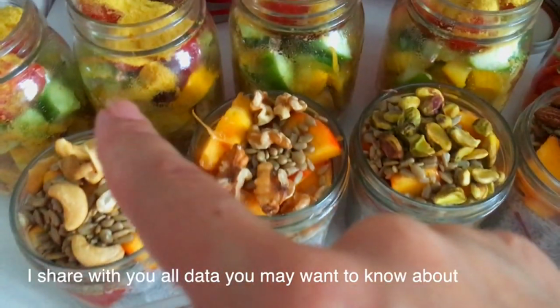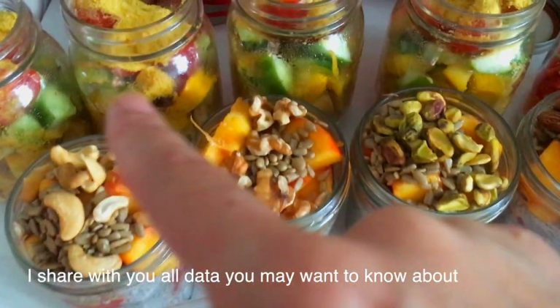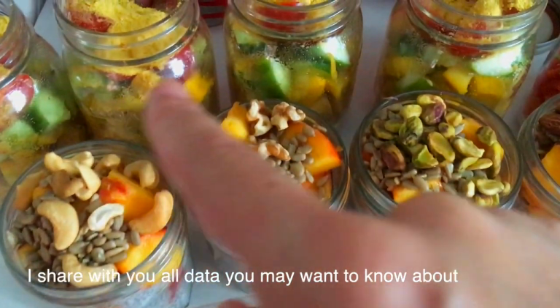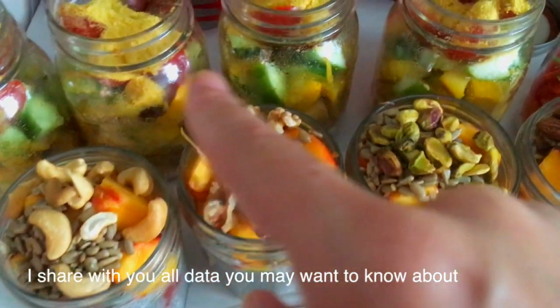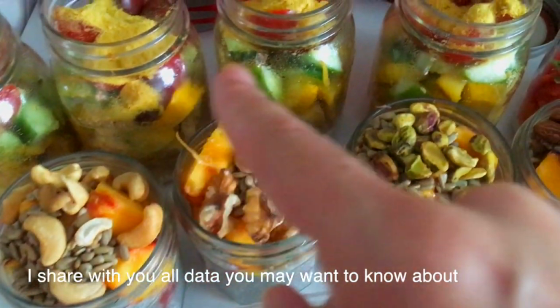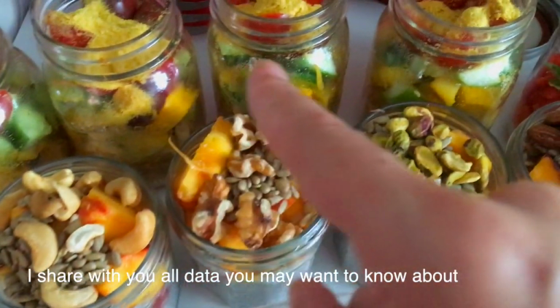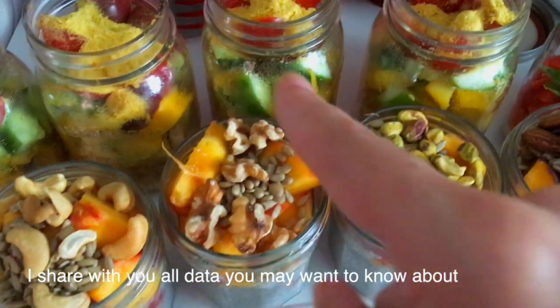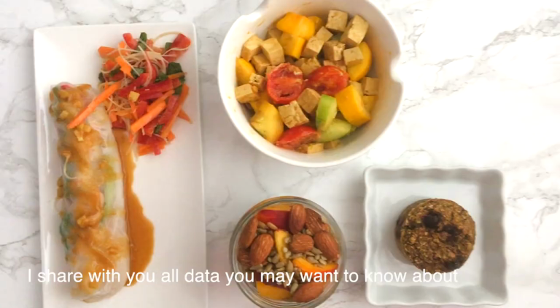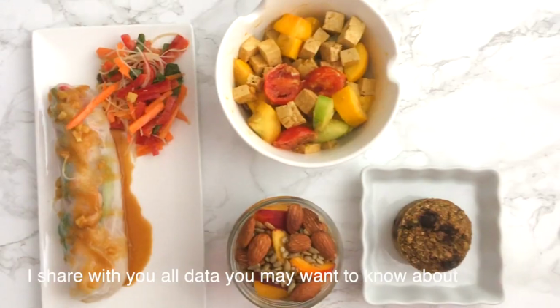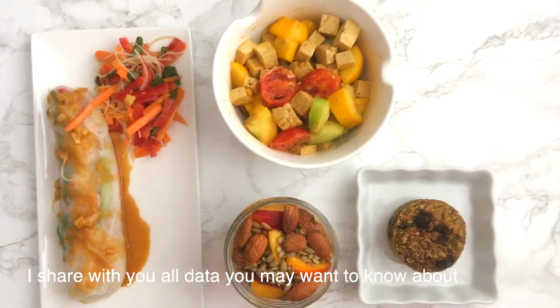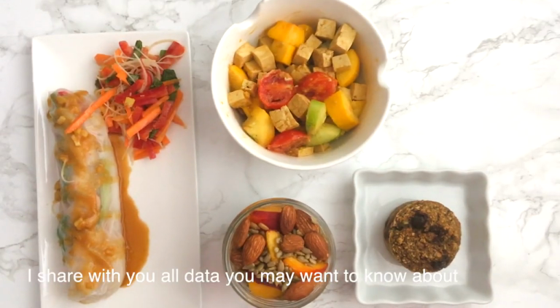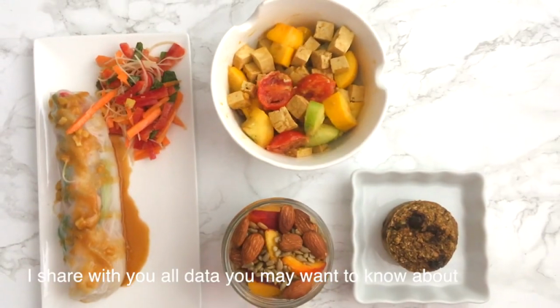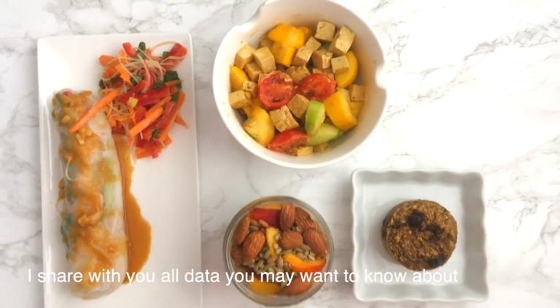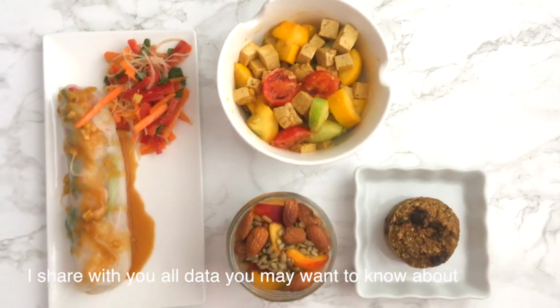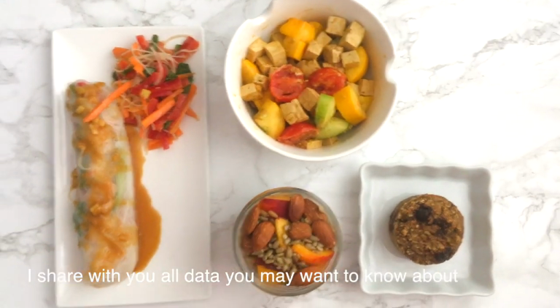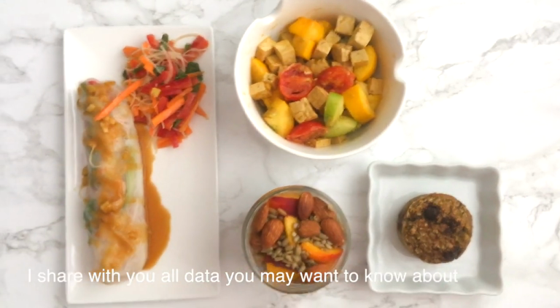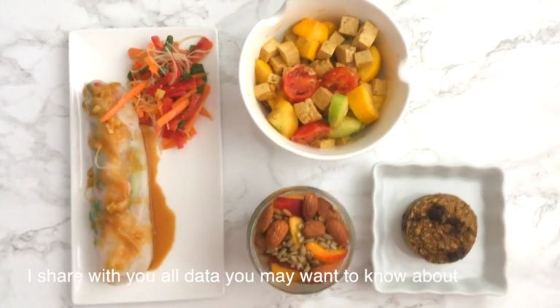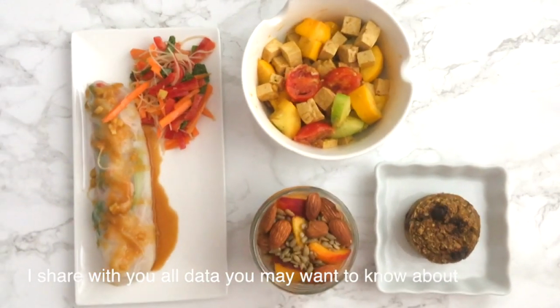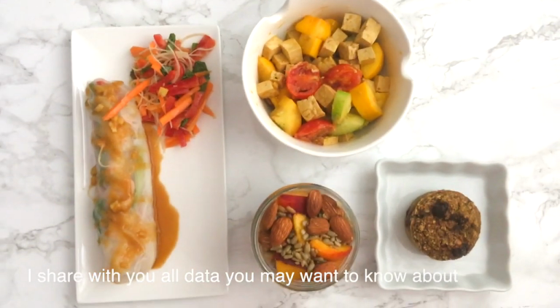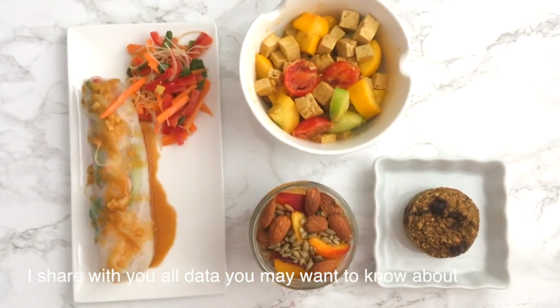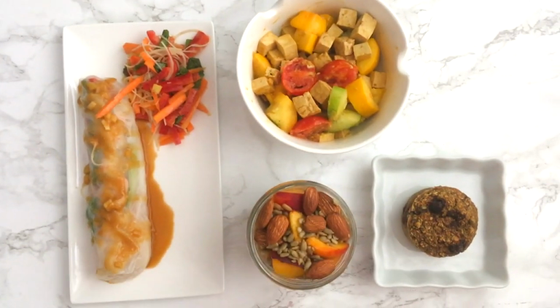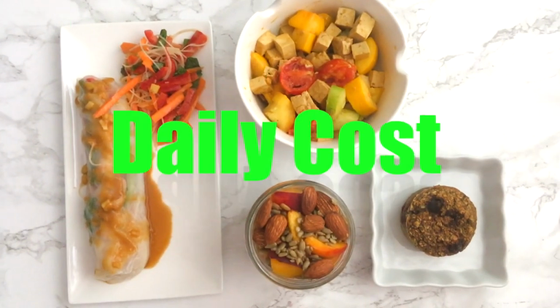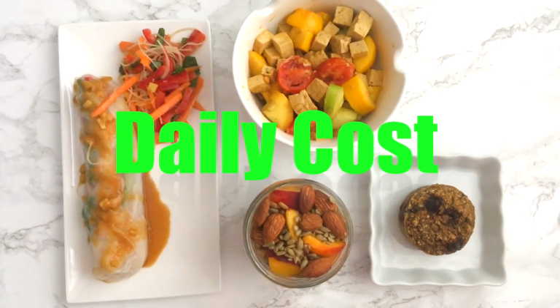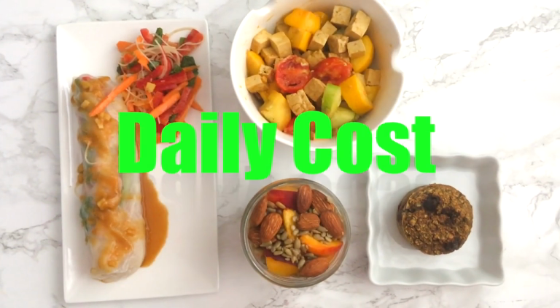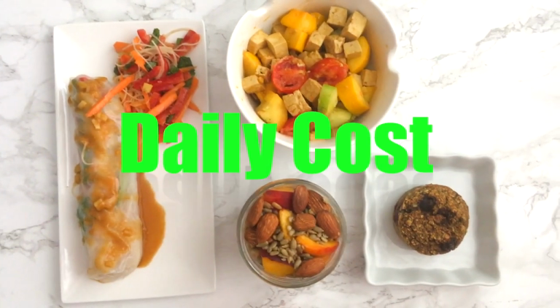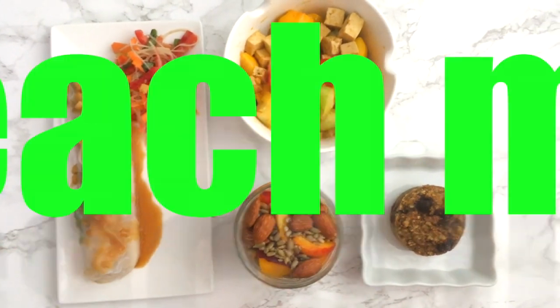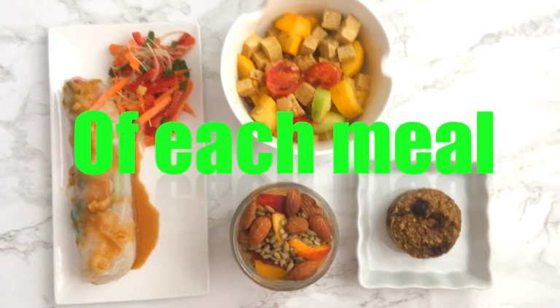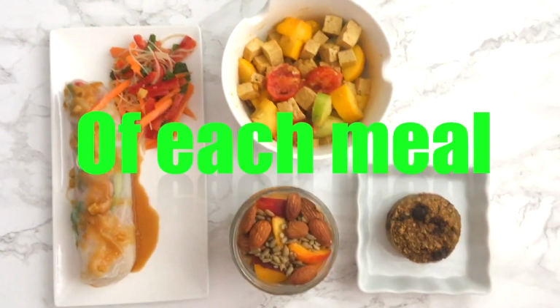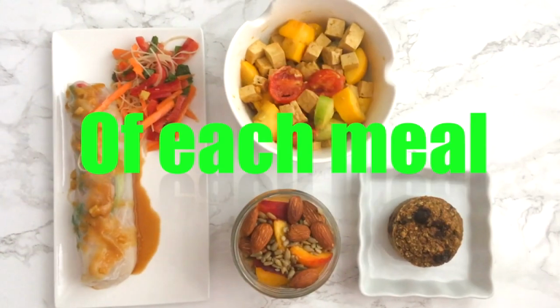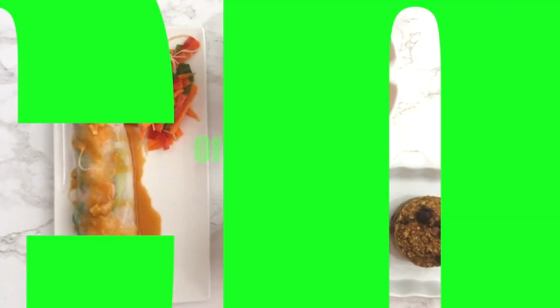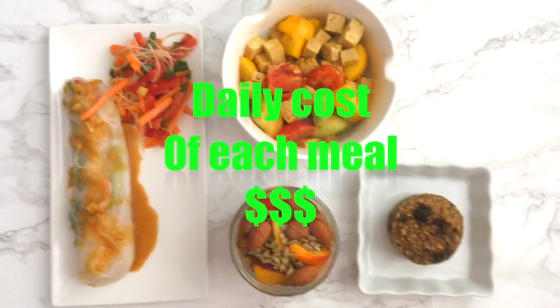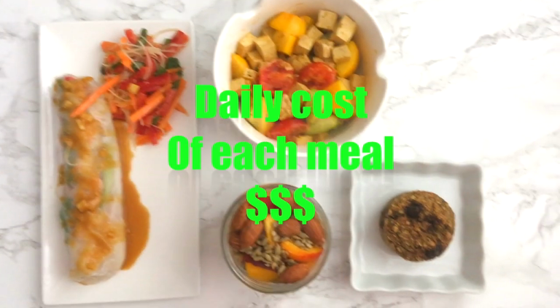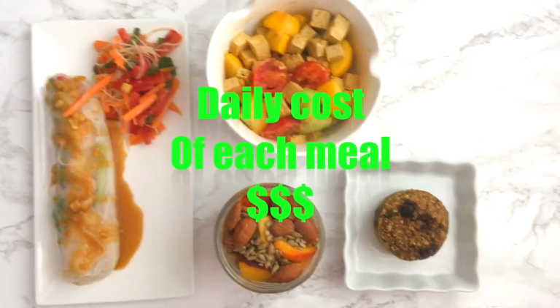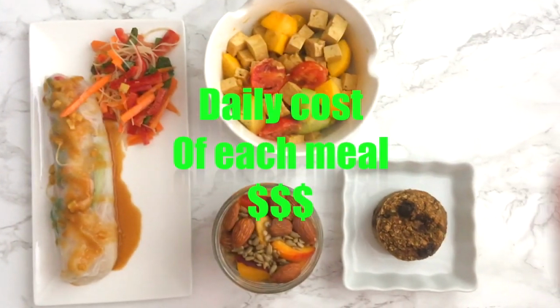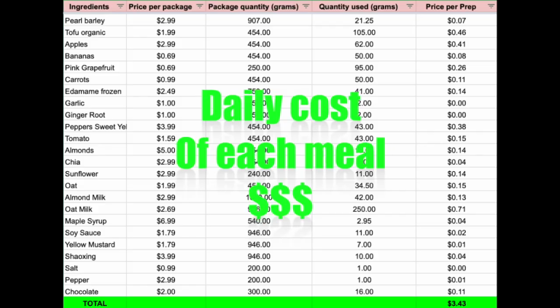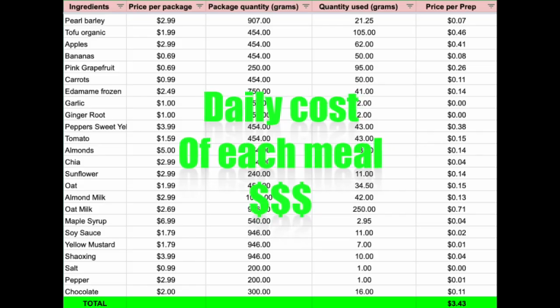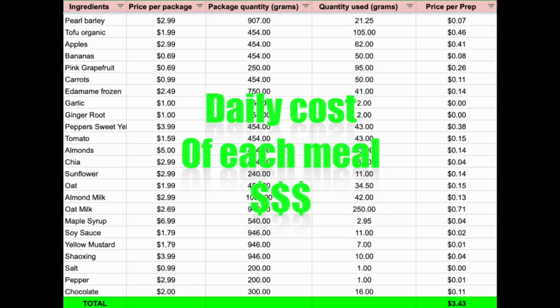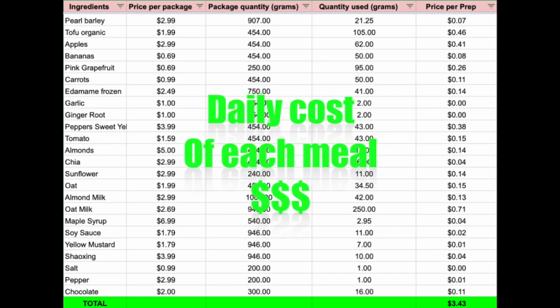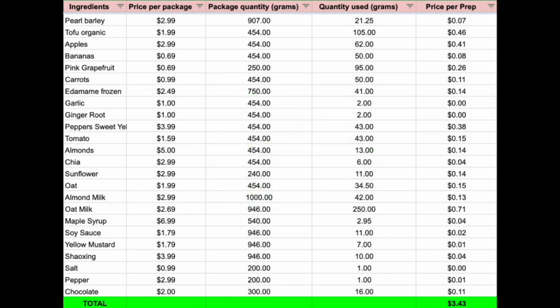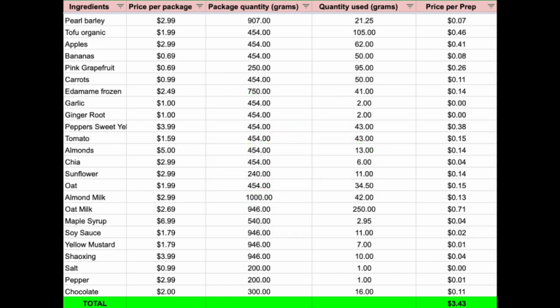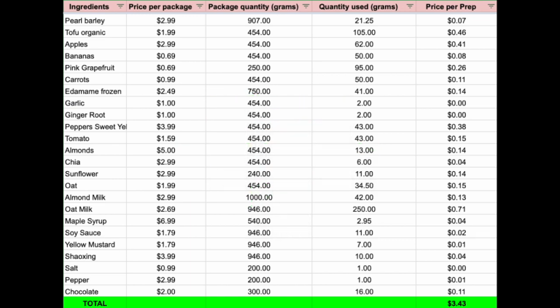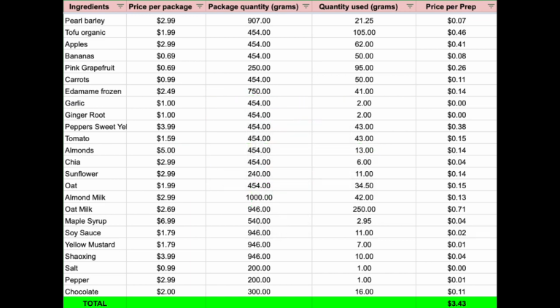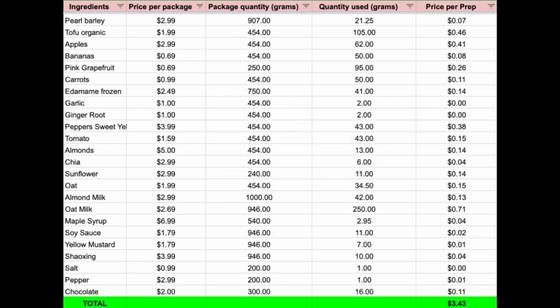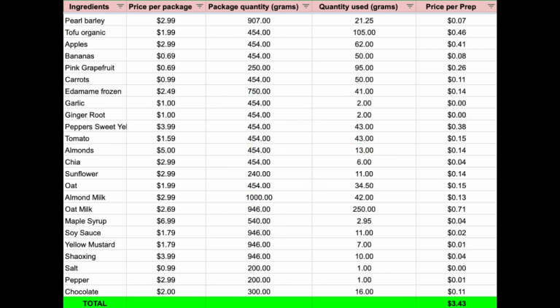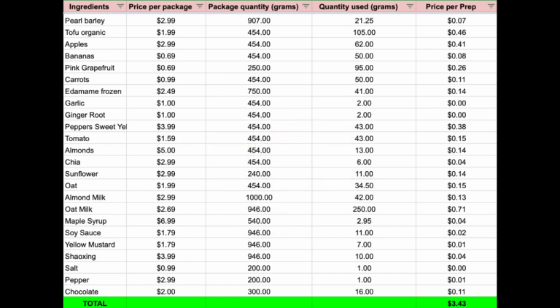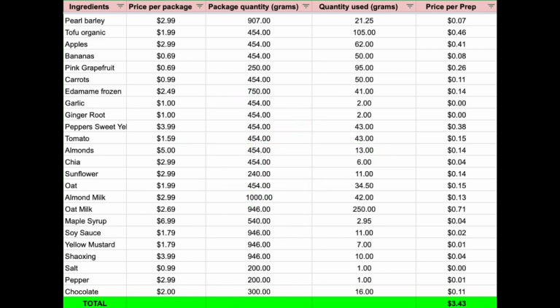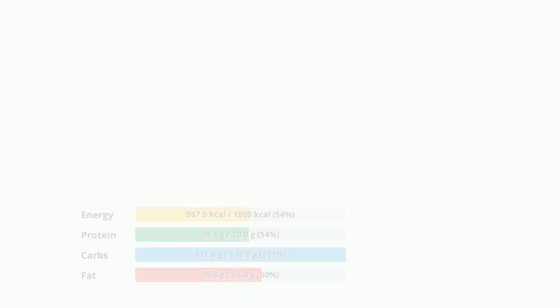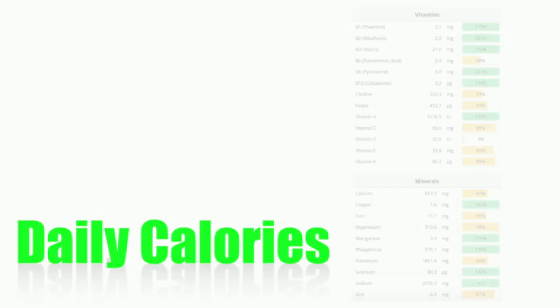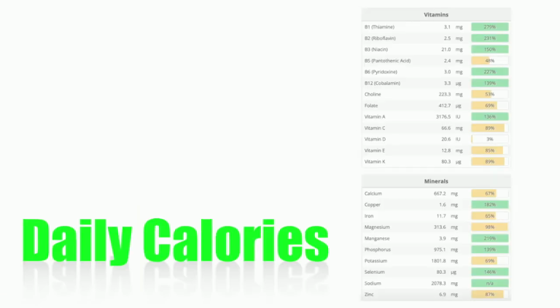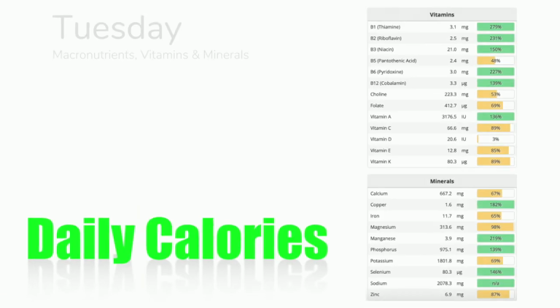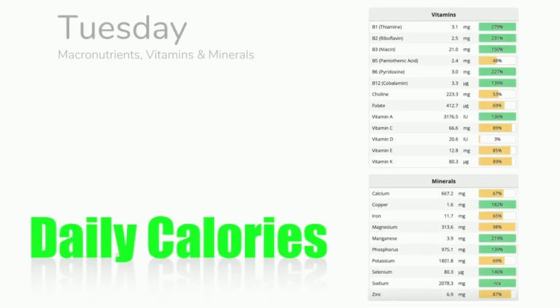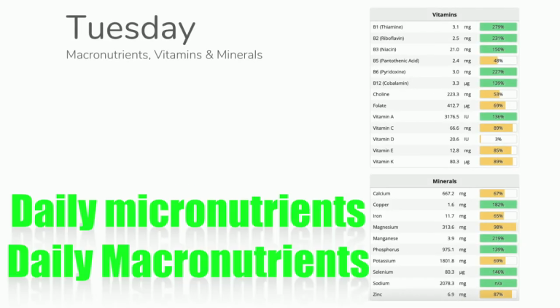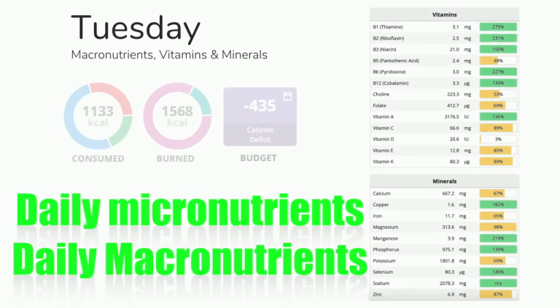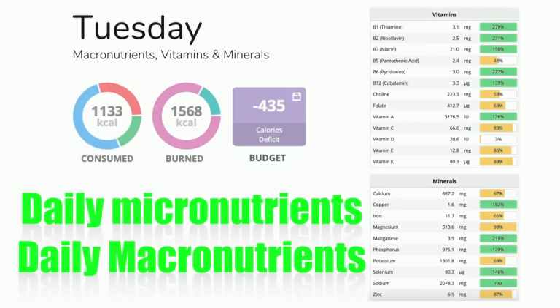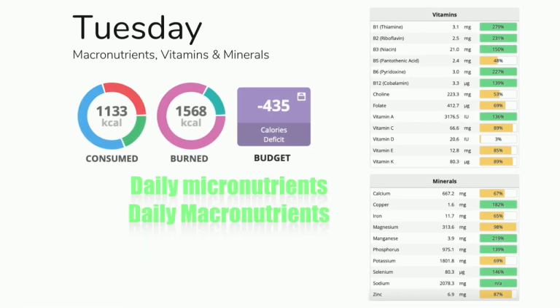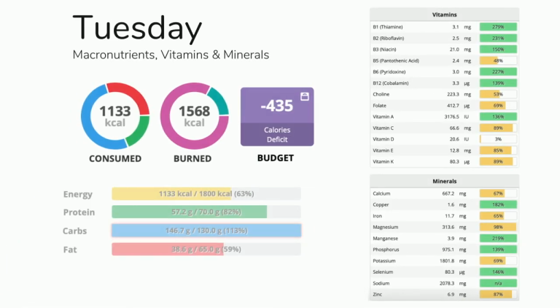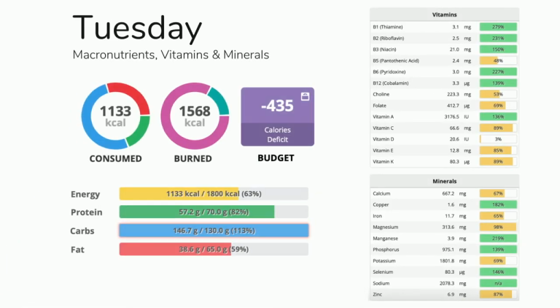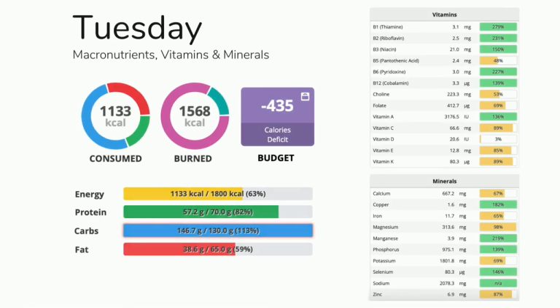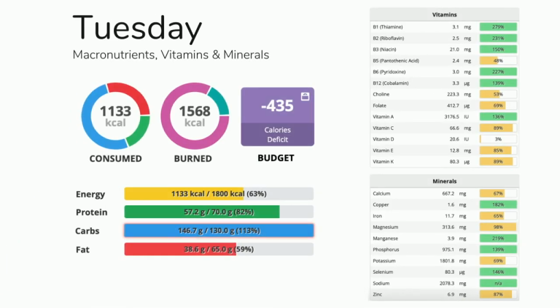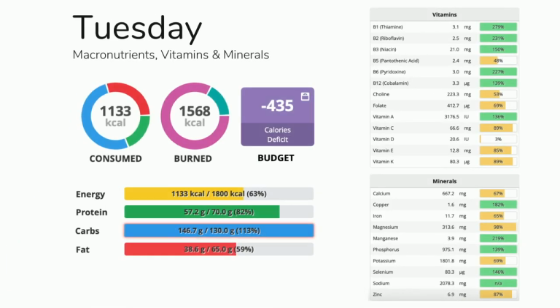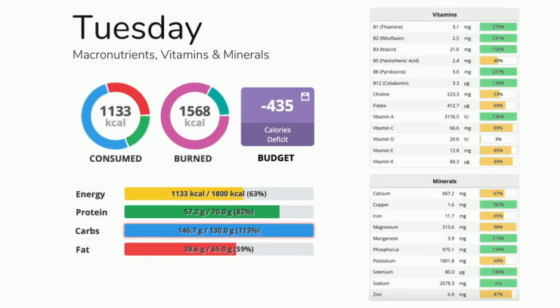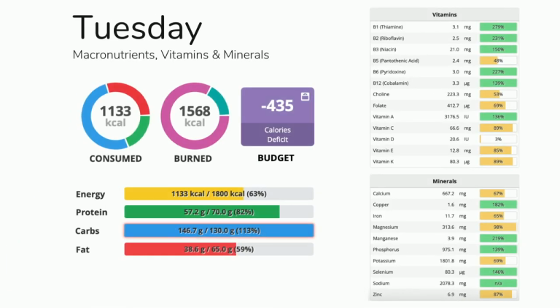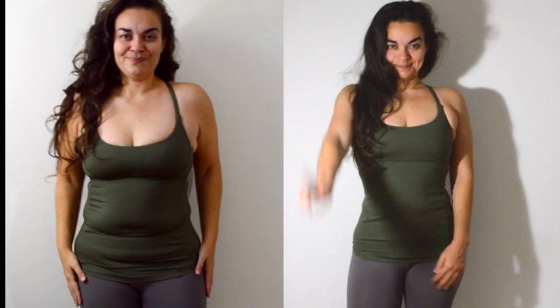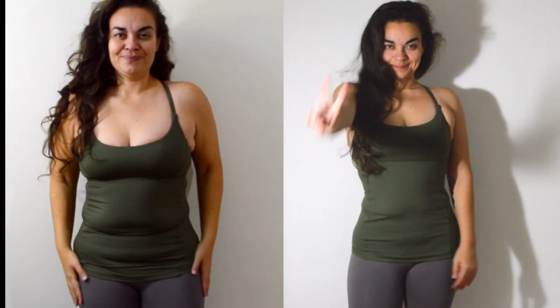I share with you all the data you might want to know about: the daily cost of each meal, daily calories, and daily micro and macronutrients.